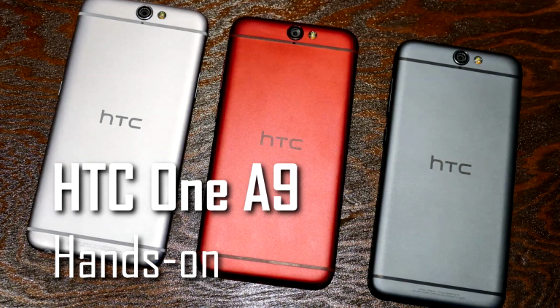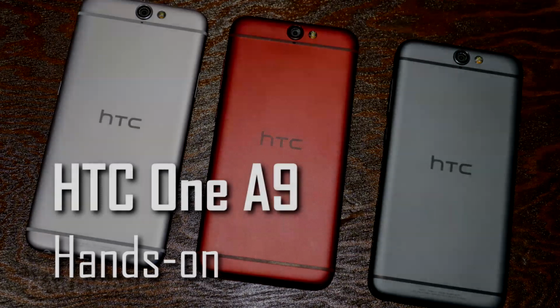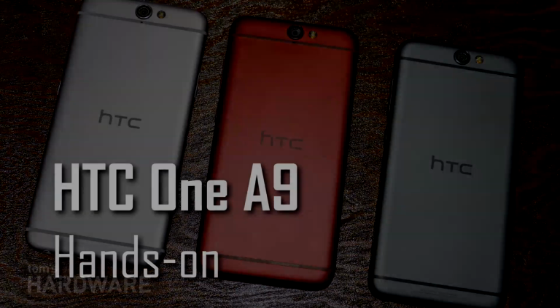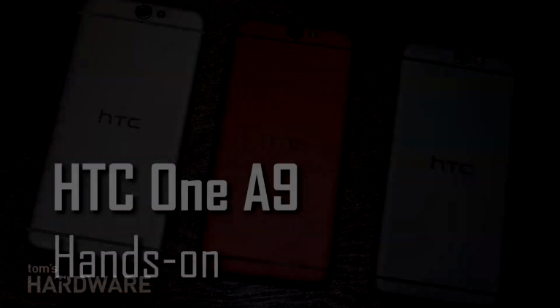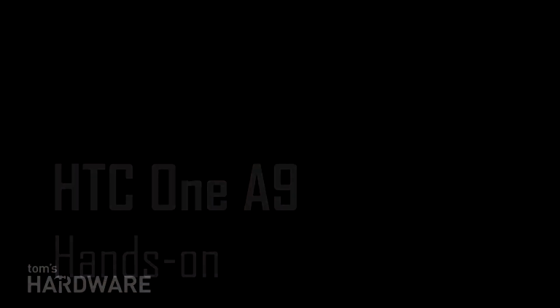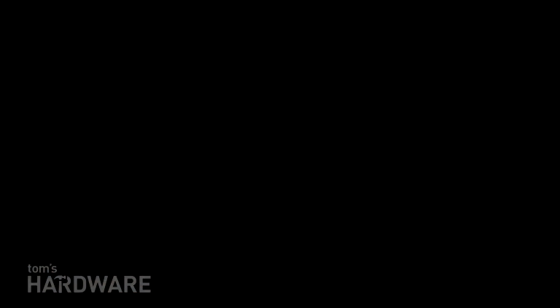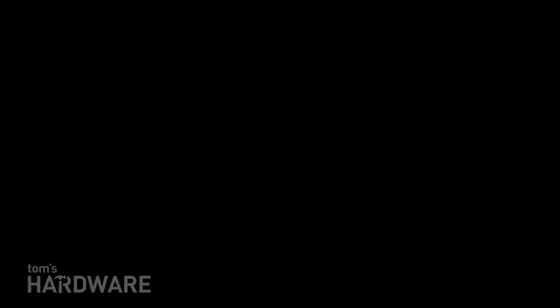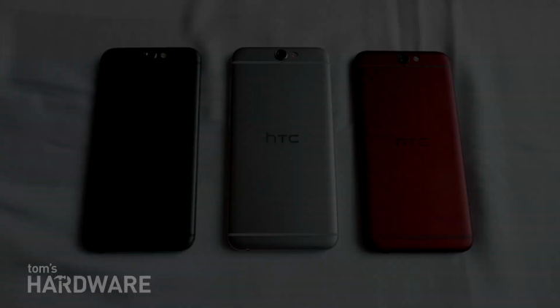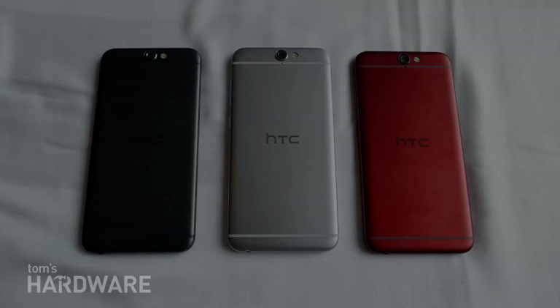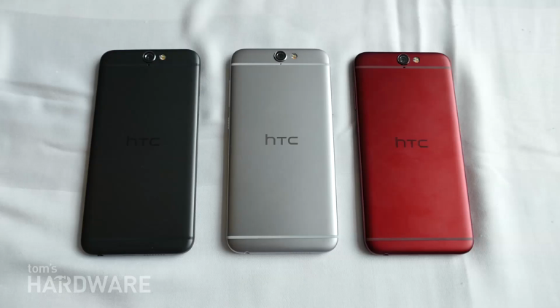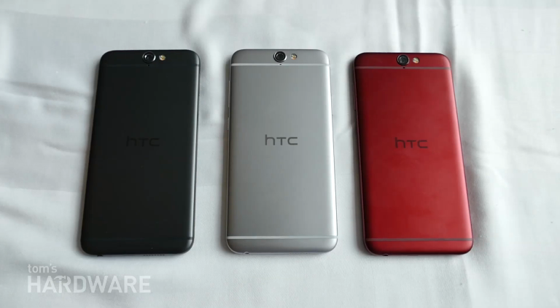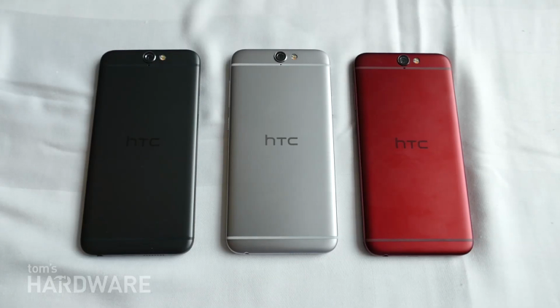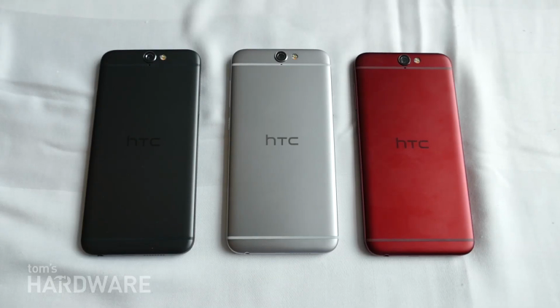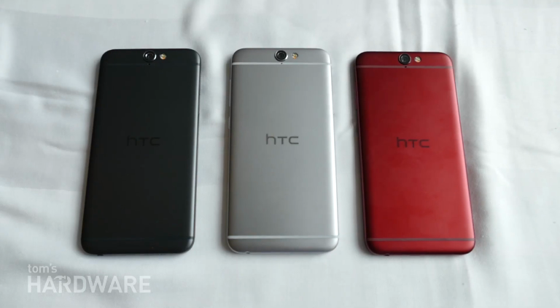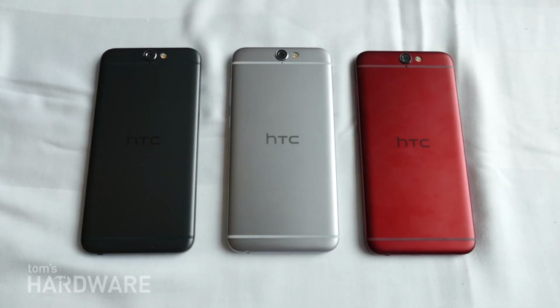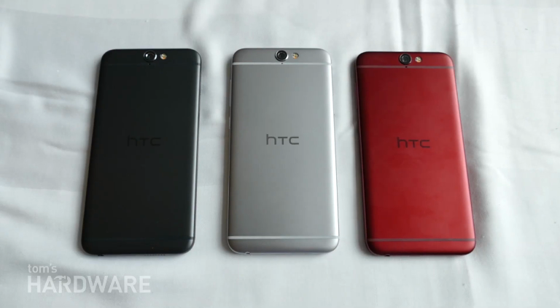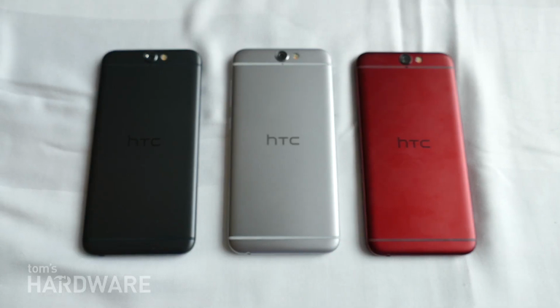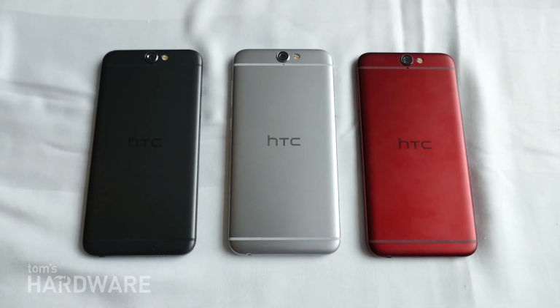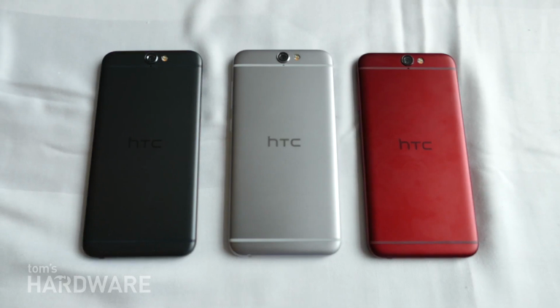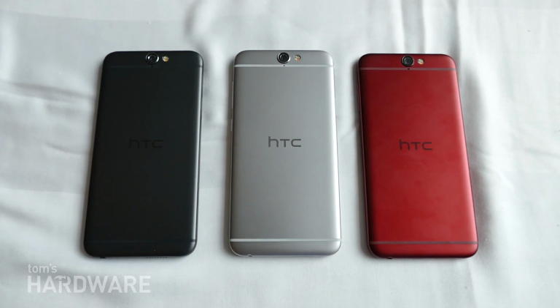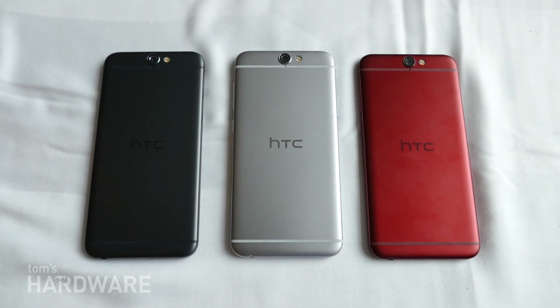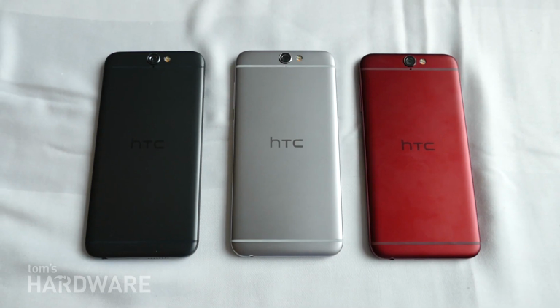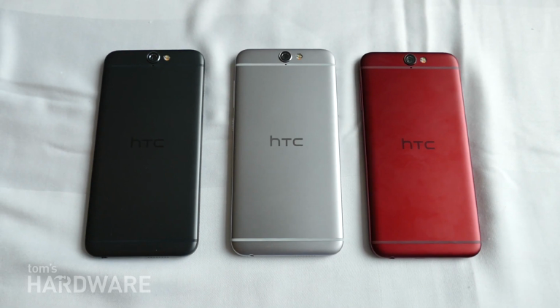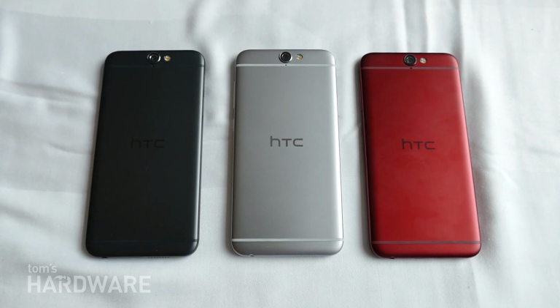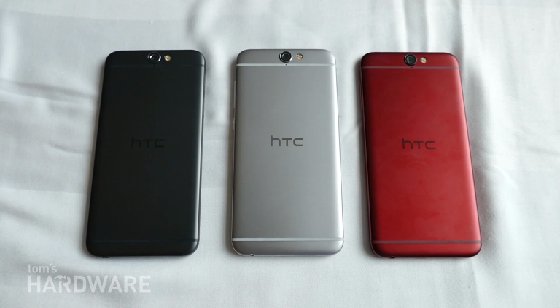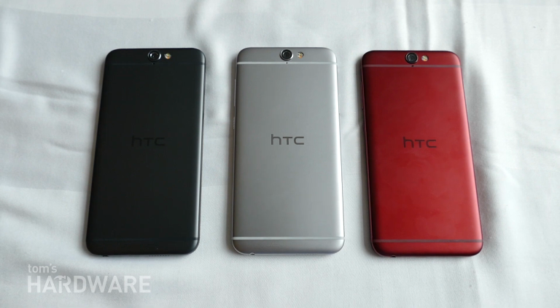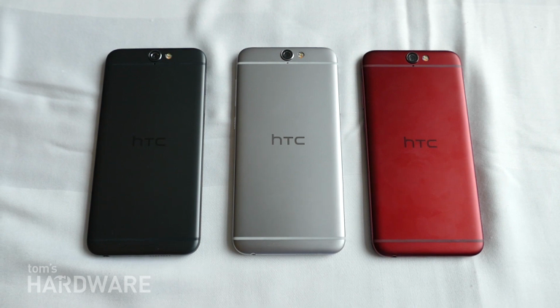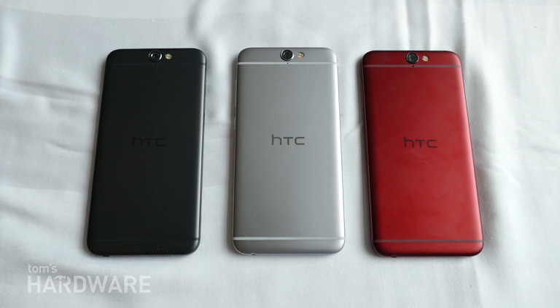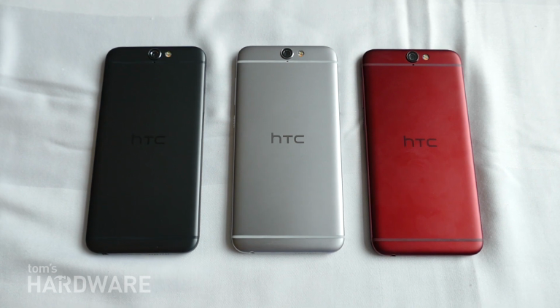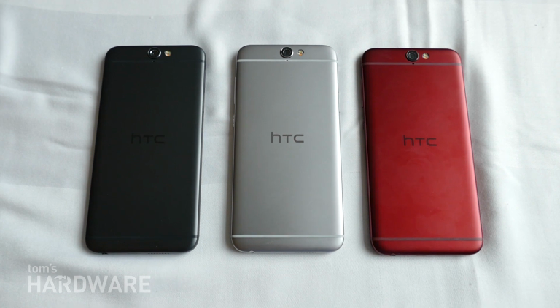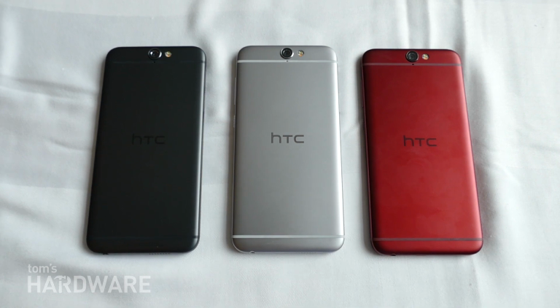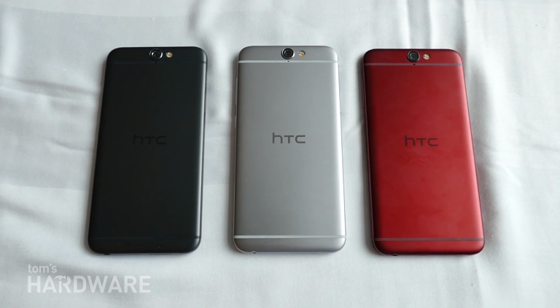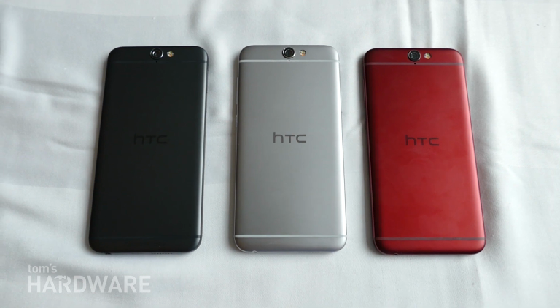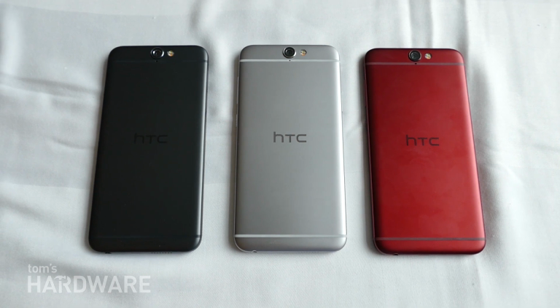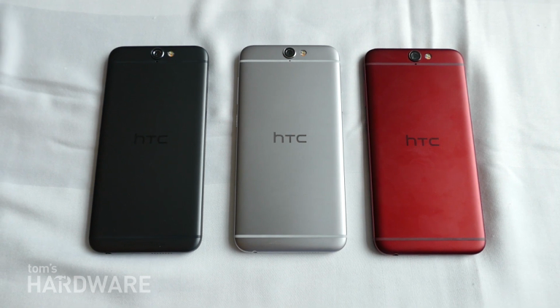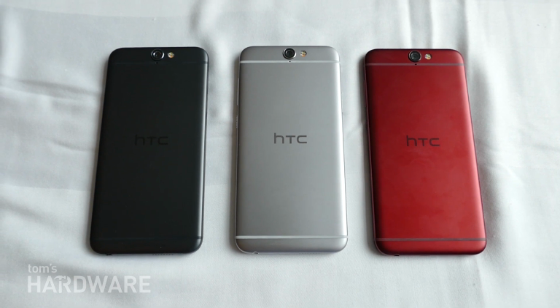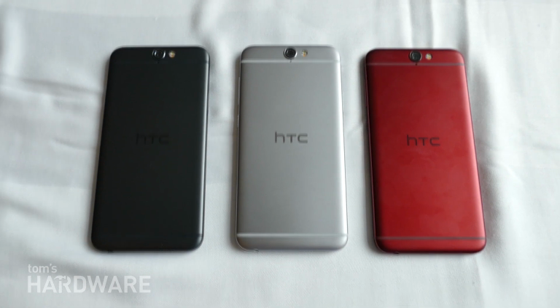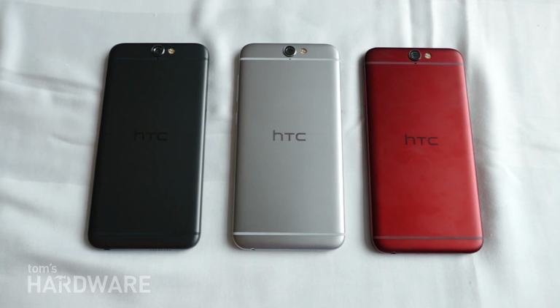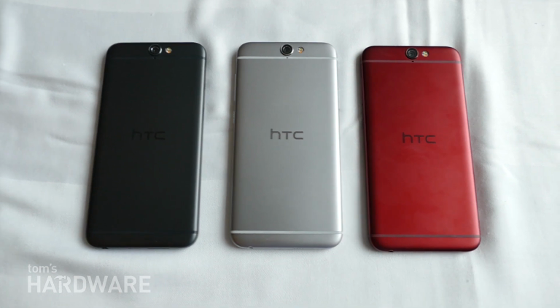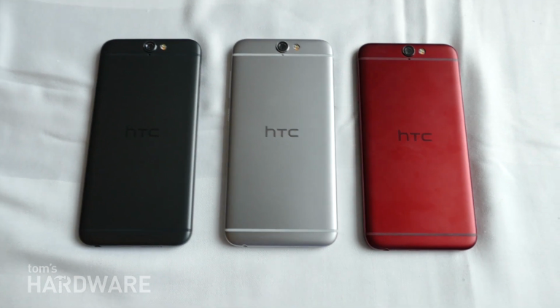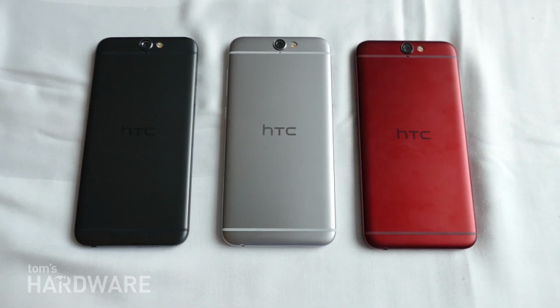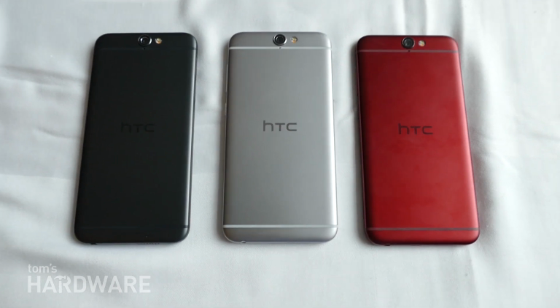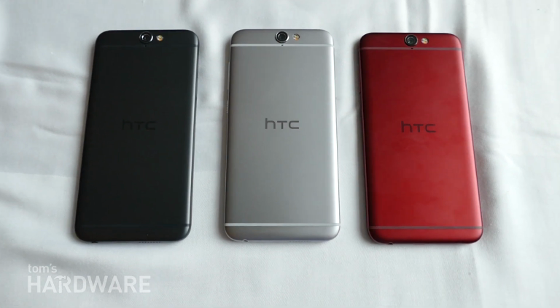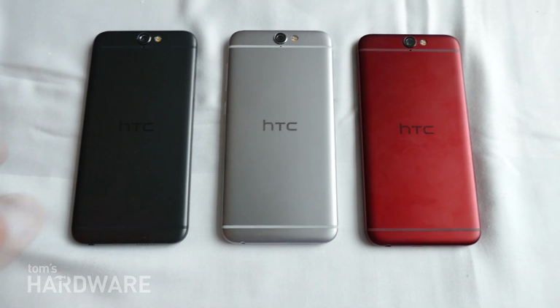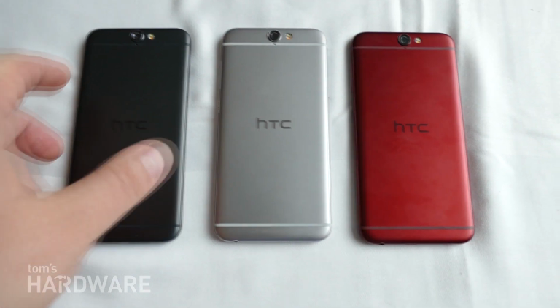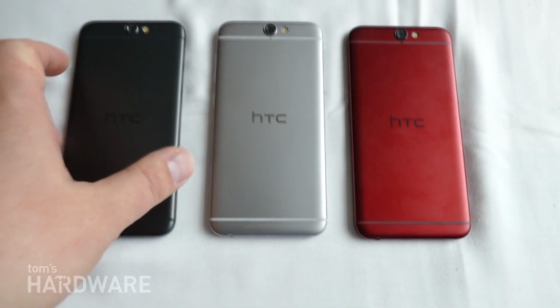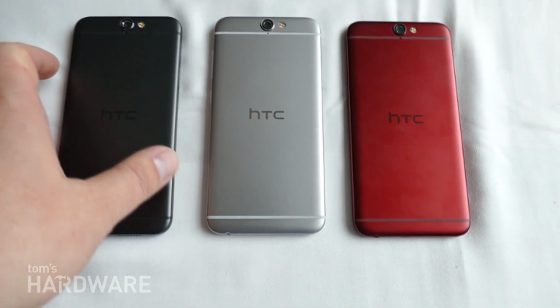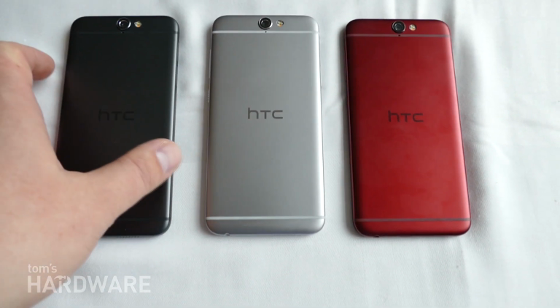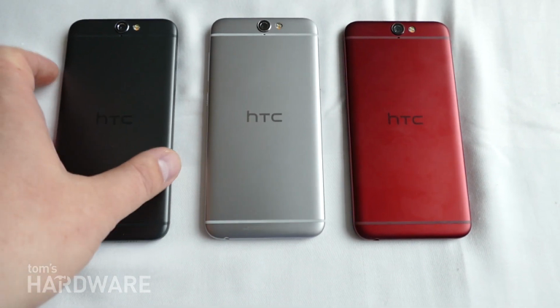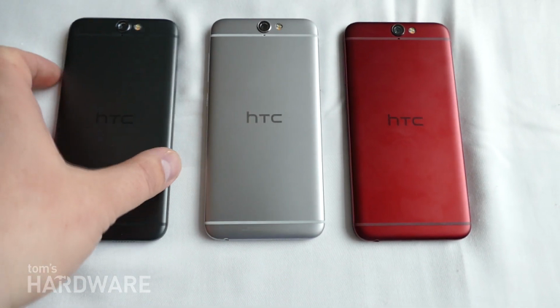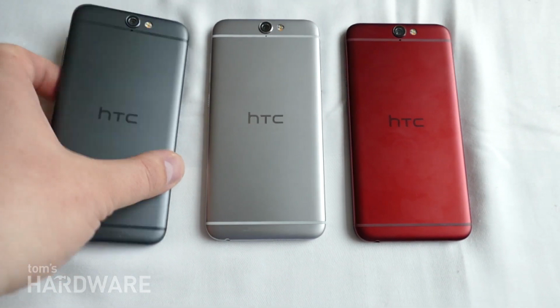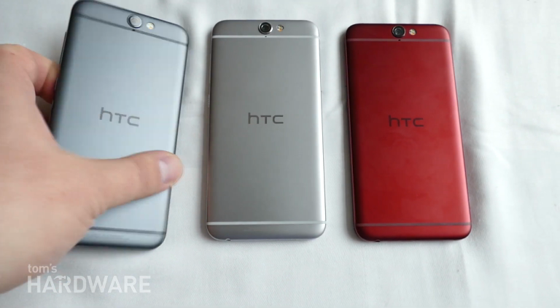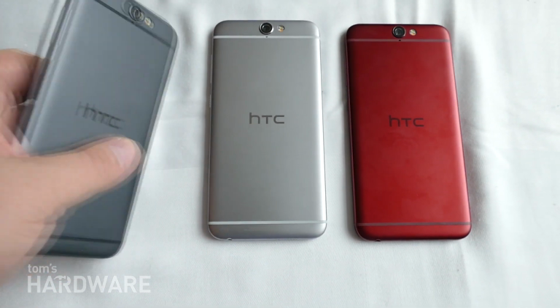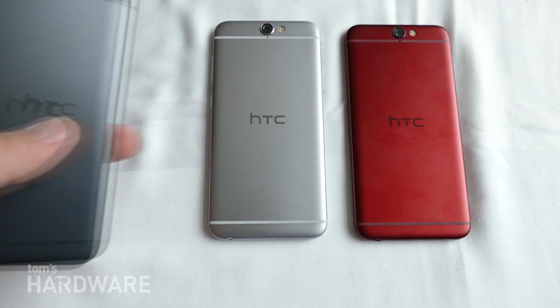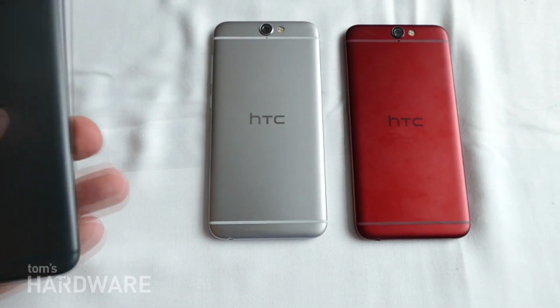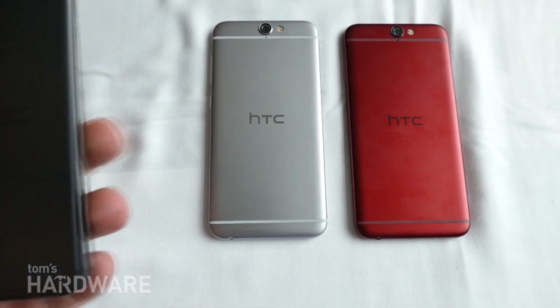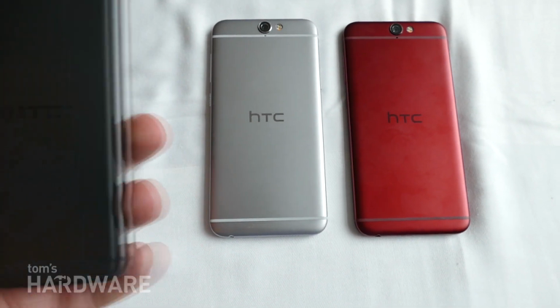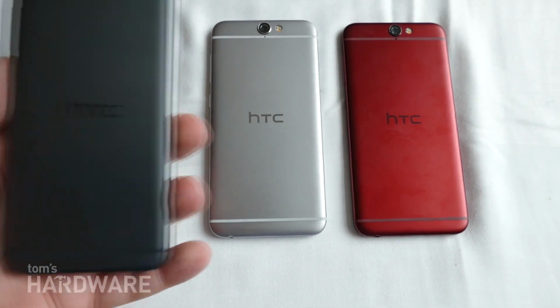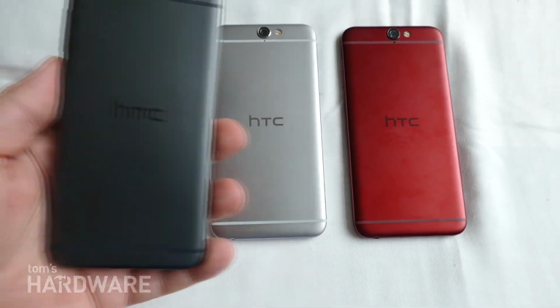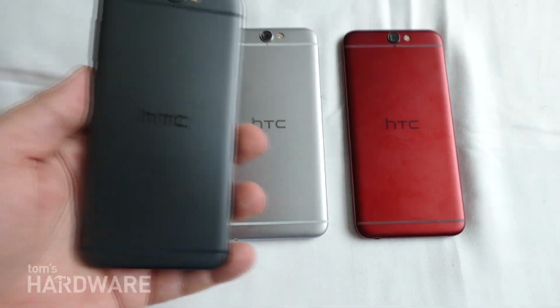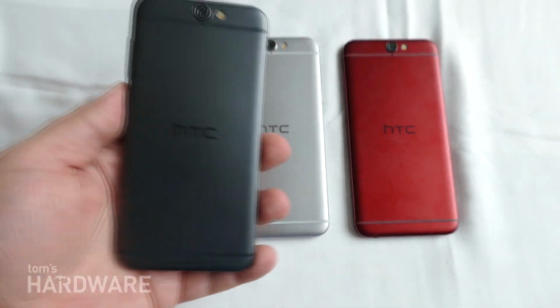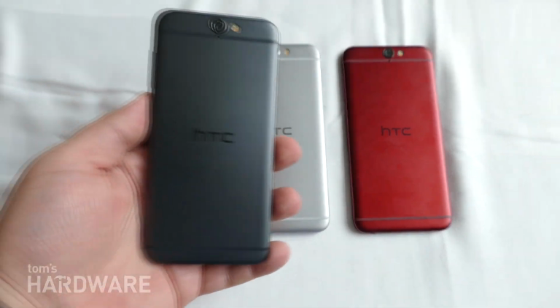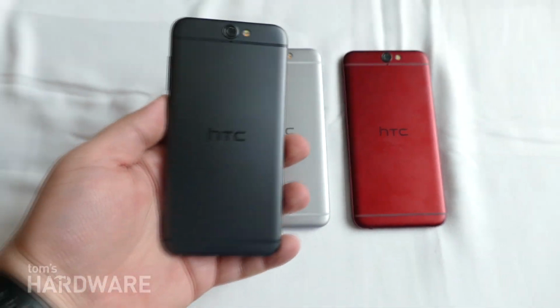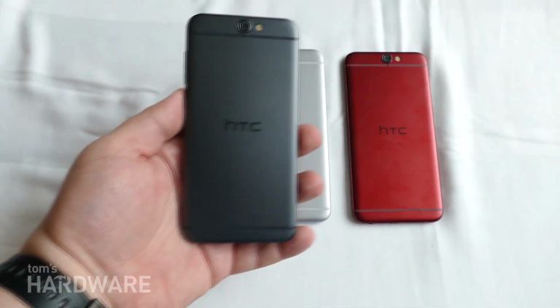Hey, this is Alex and Tom Talbot. I'm here checking out the new HTC A9, which is HTC's latest flagship handset.